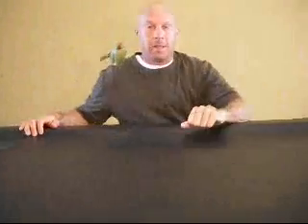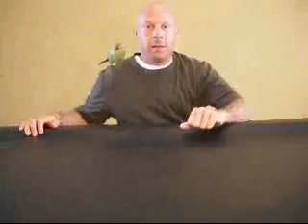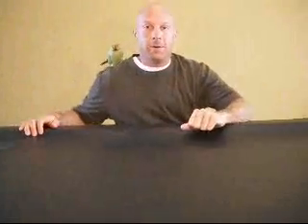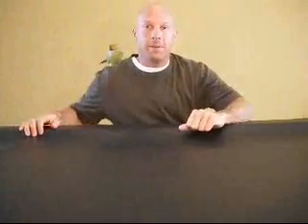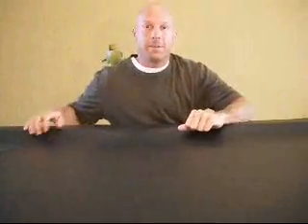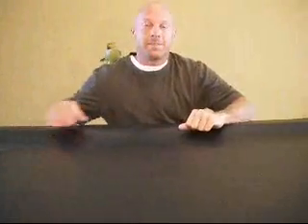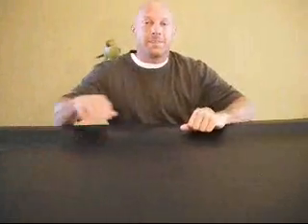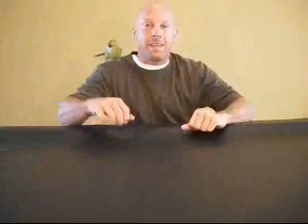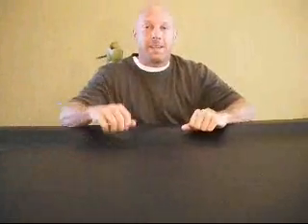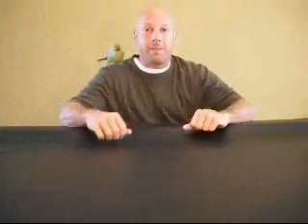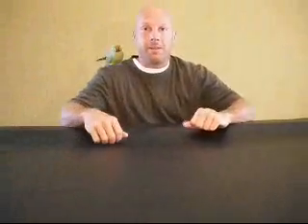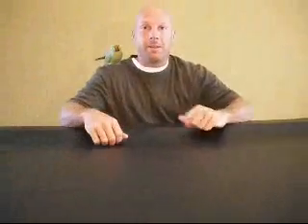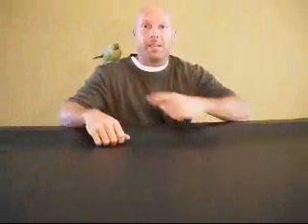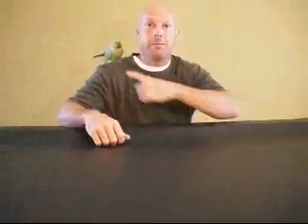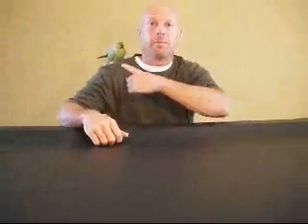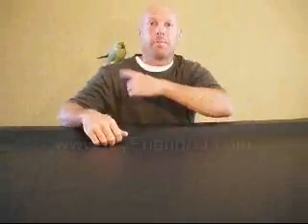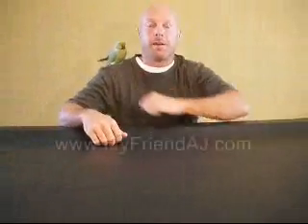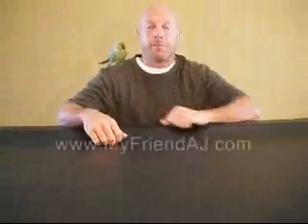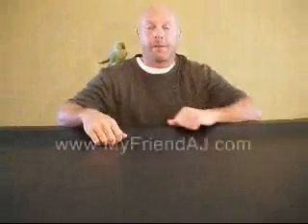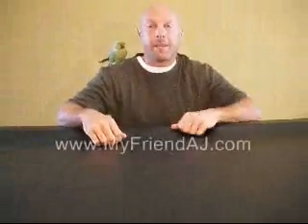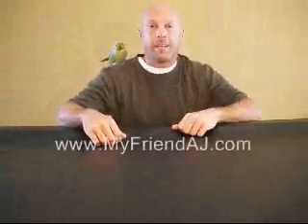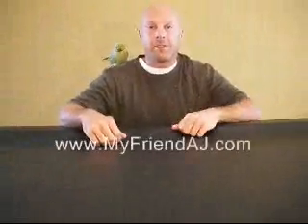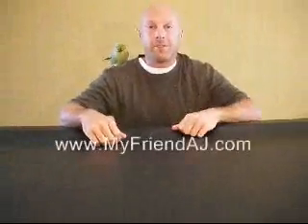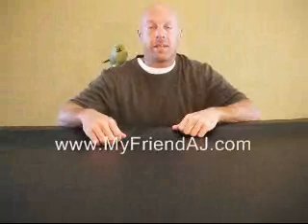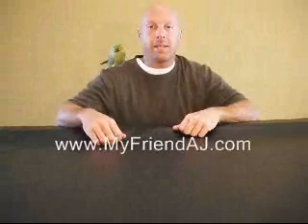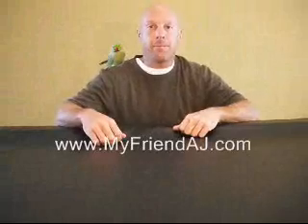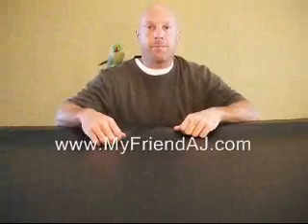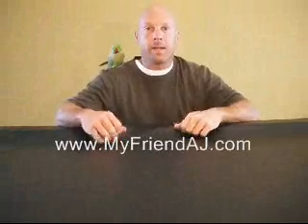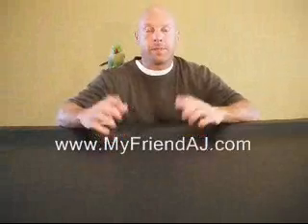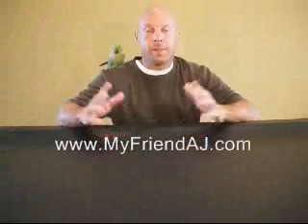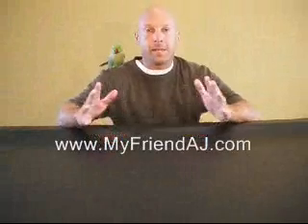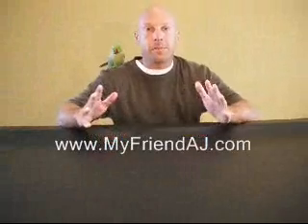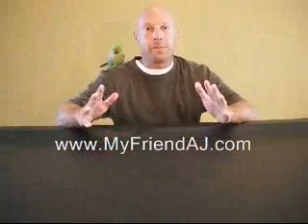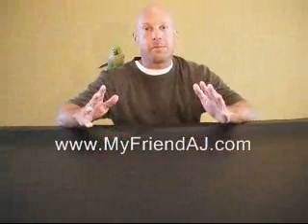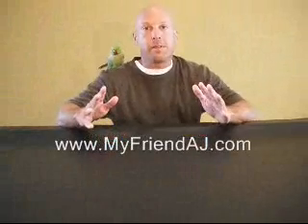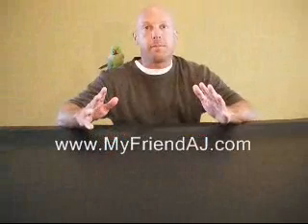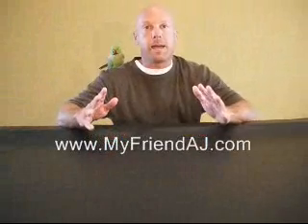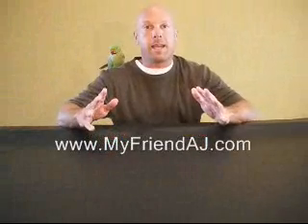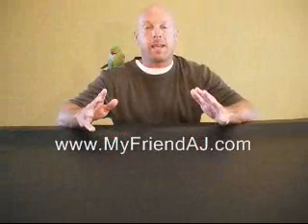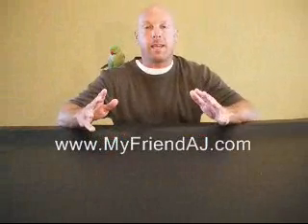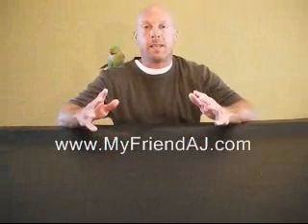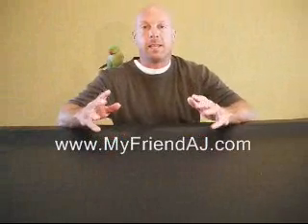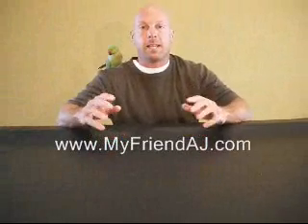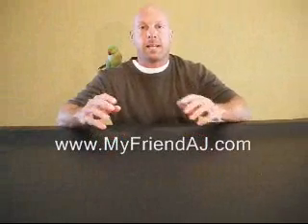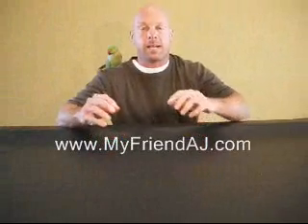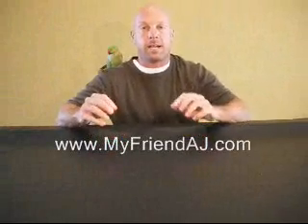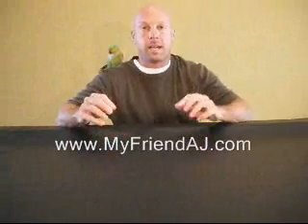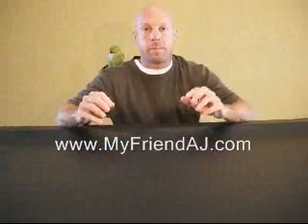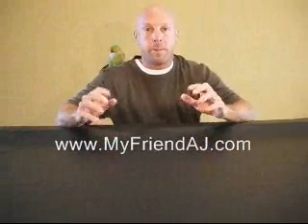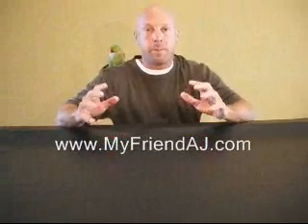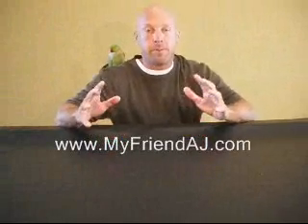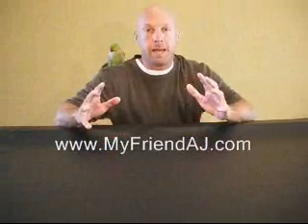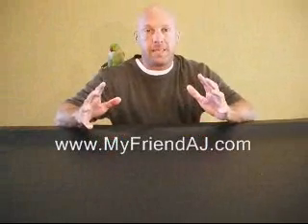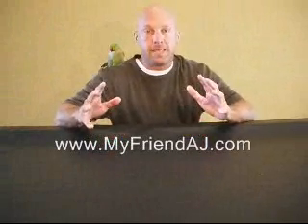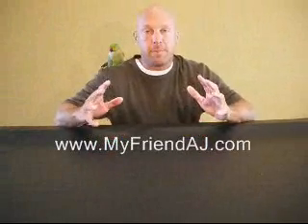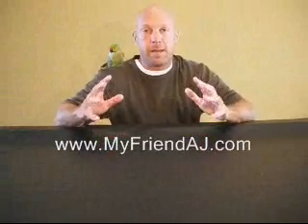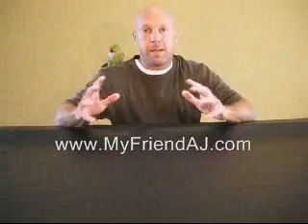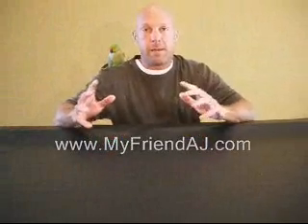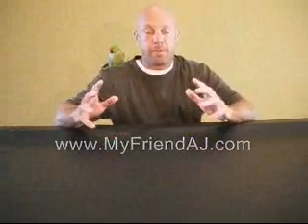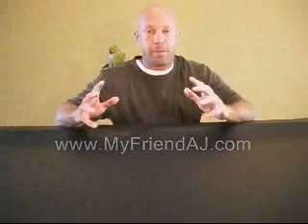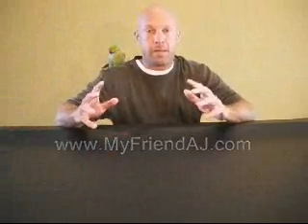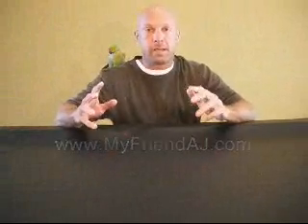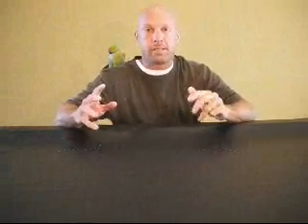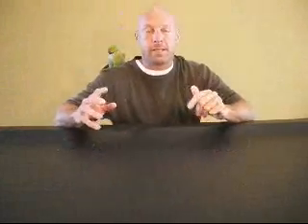Hello, it's Dave here again with my friend AJ. Thanks for the feedback. A couple of people have asked about a couple of things.